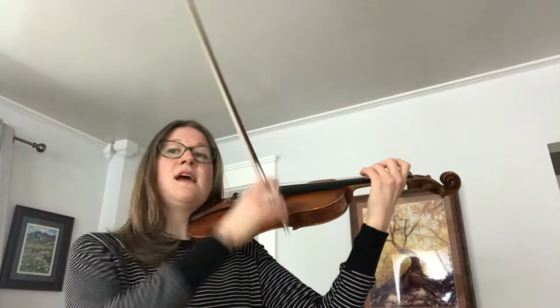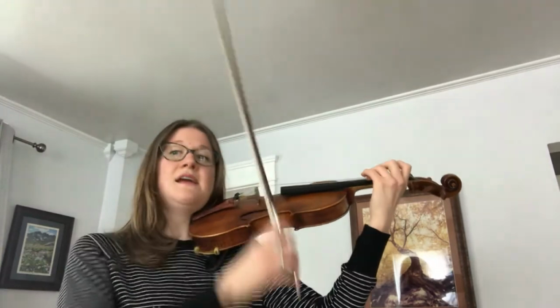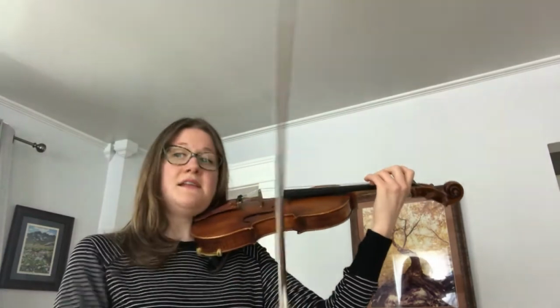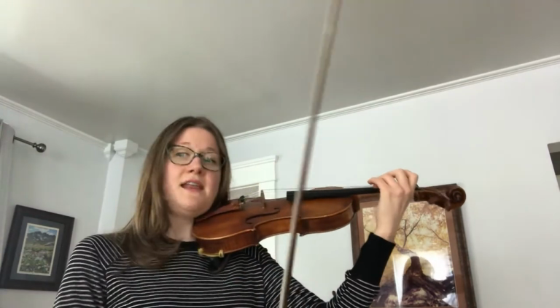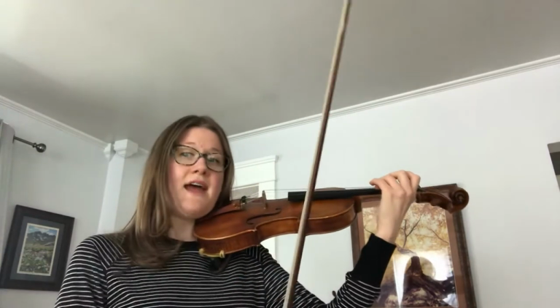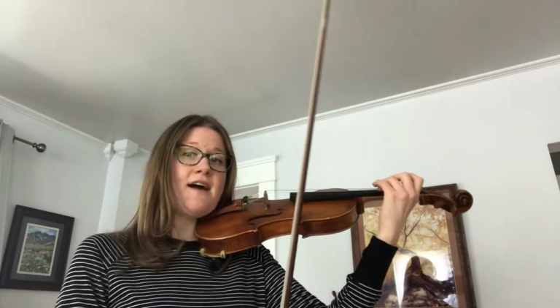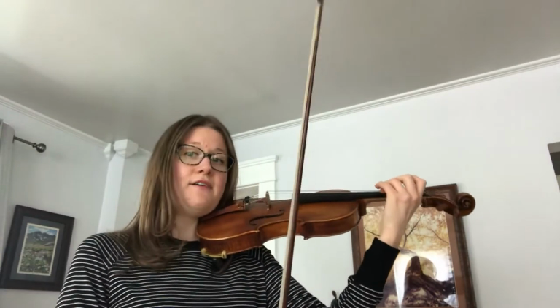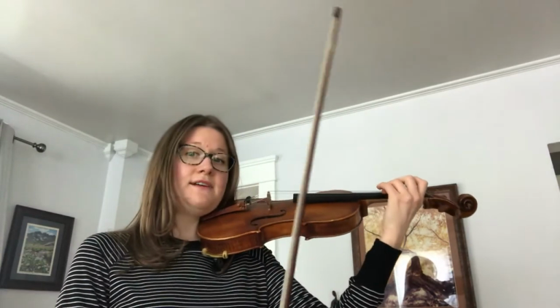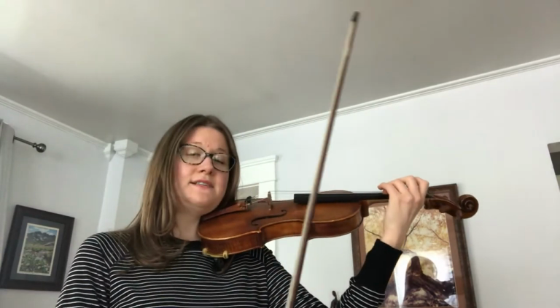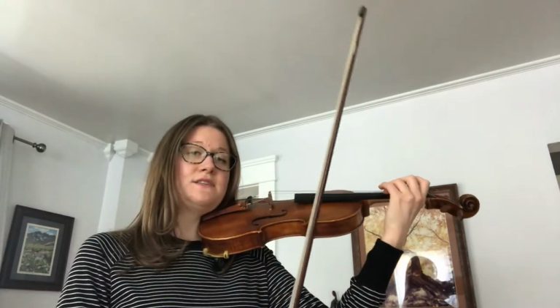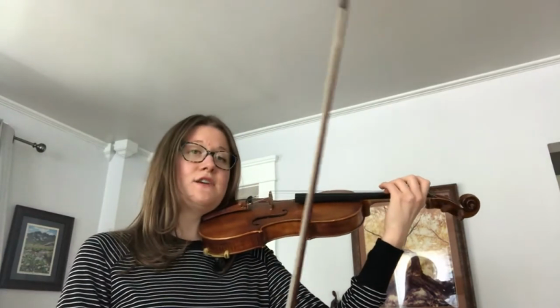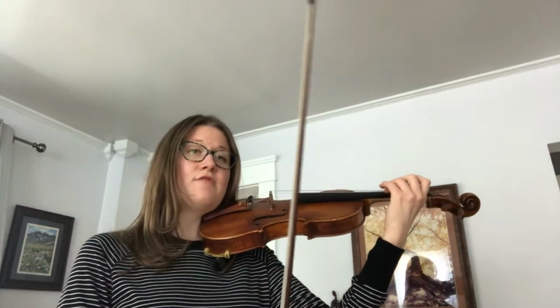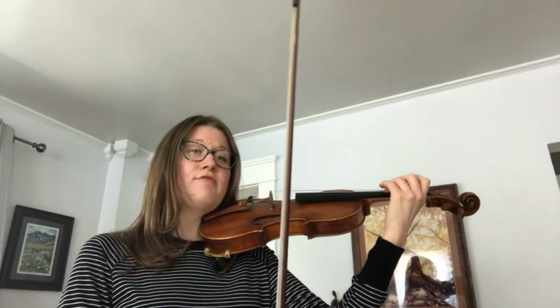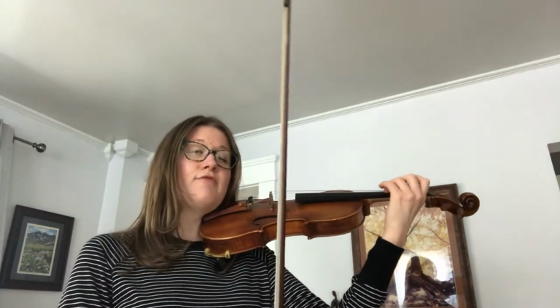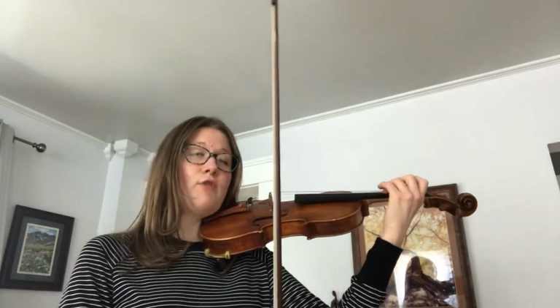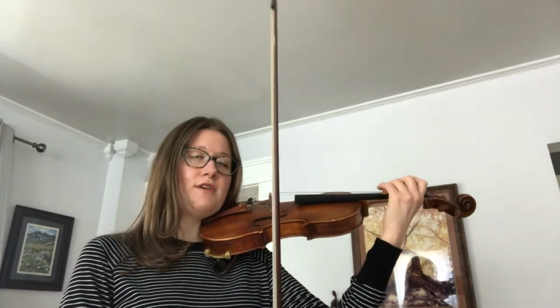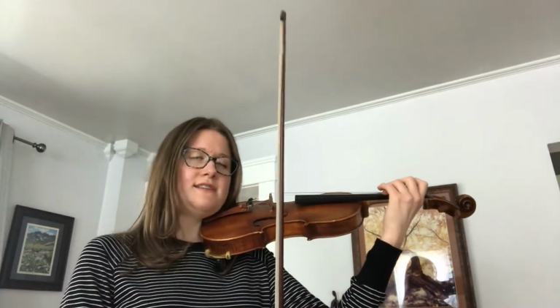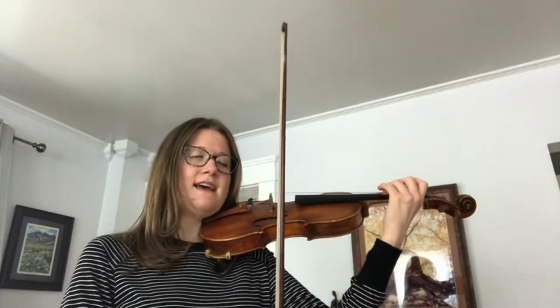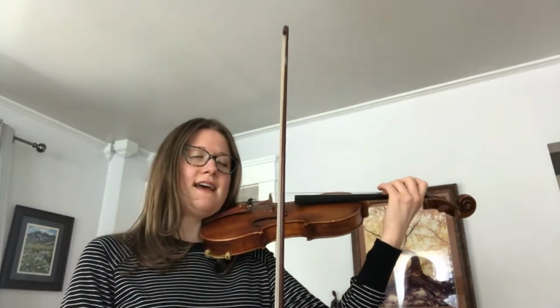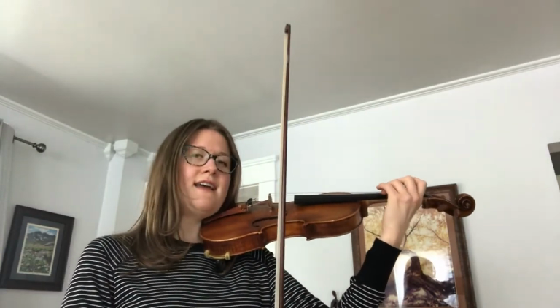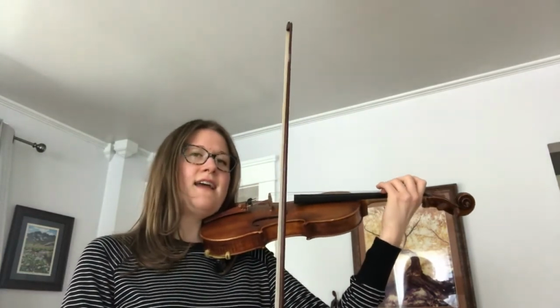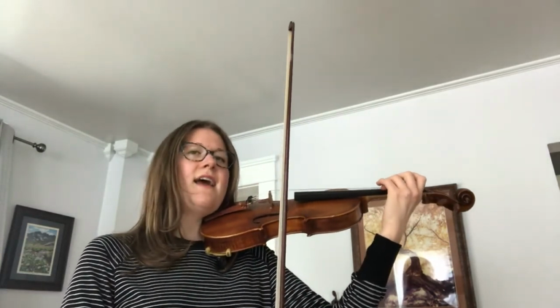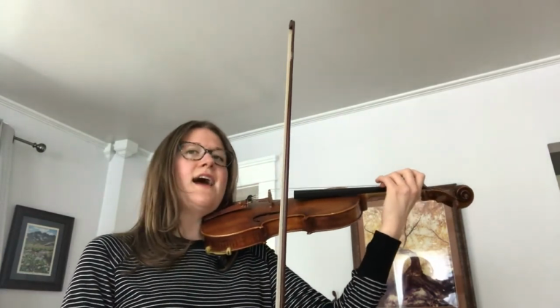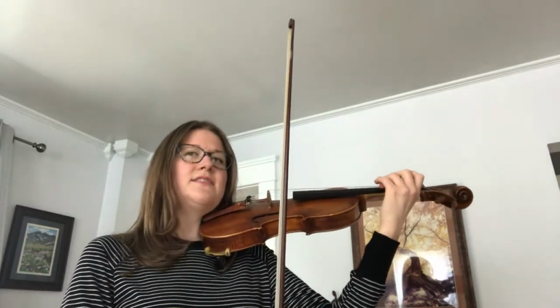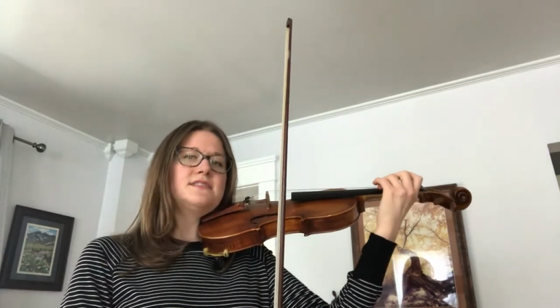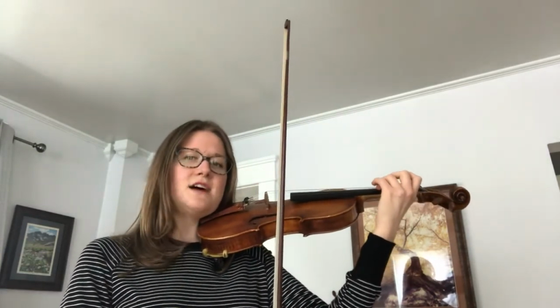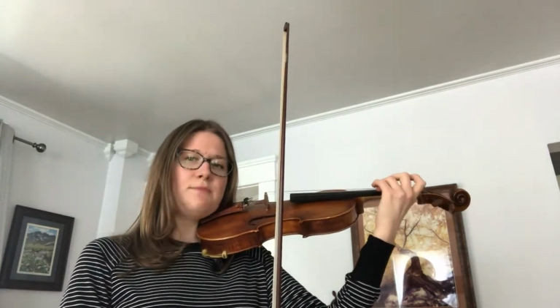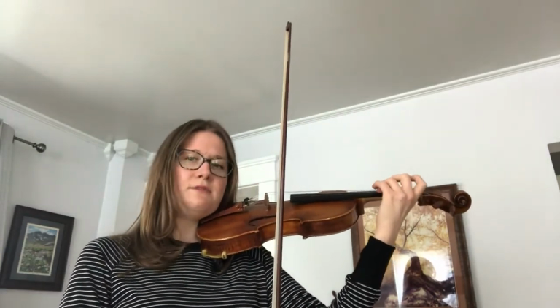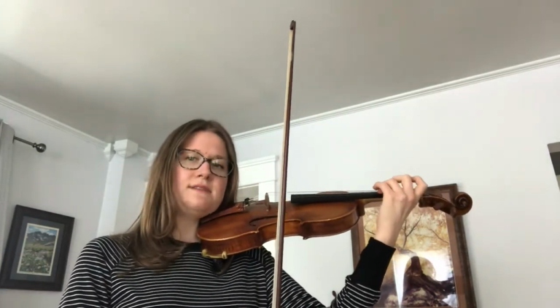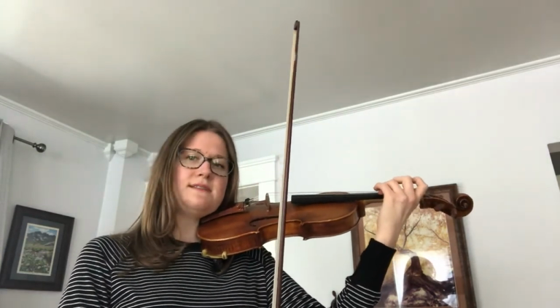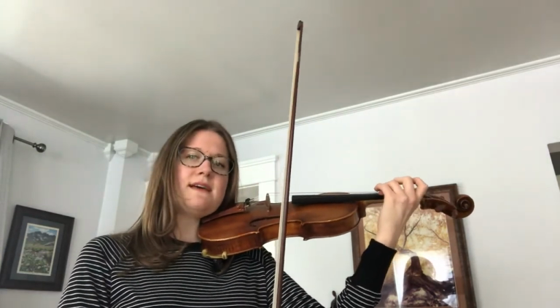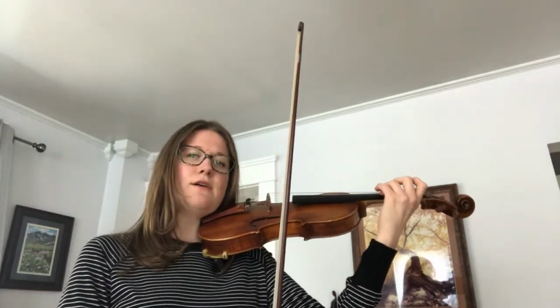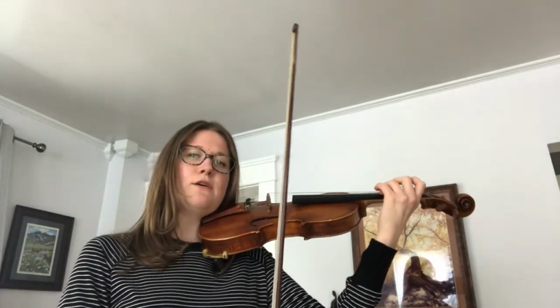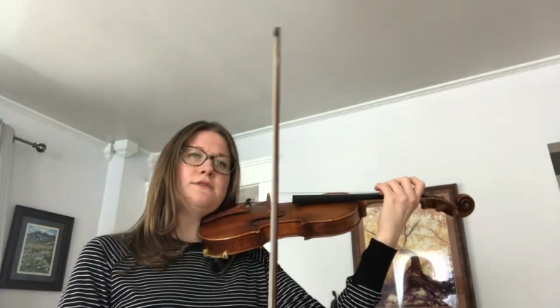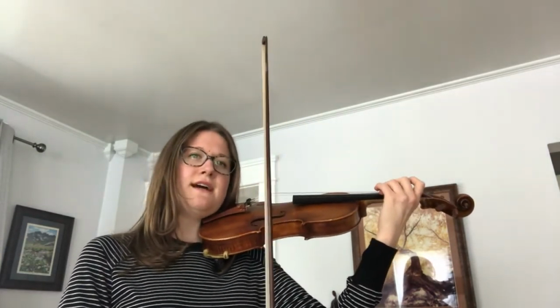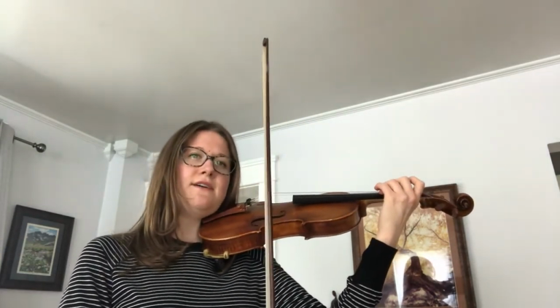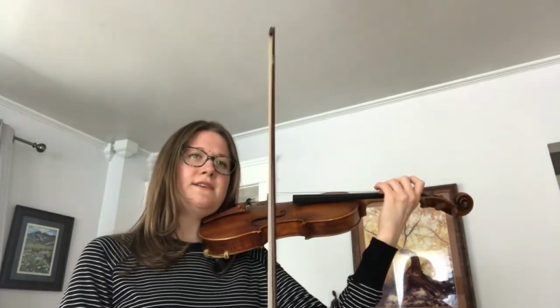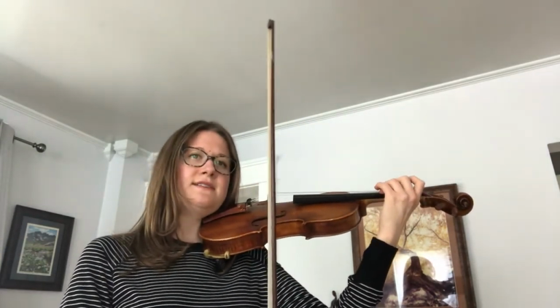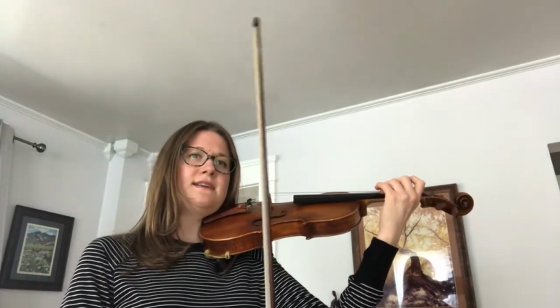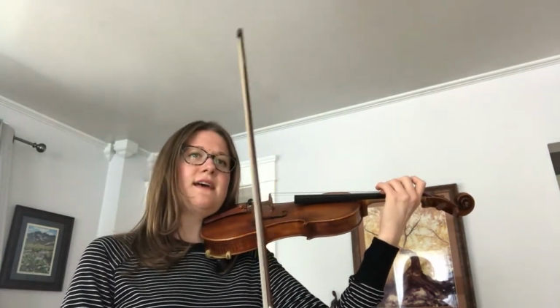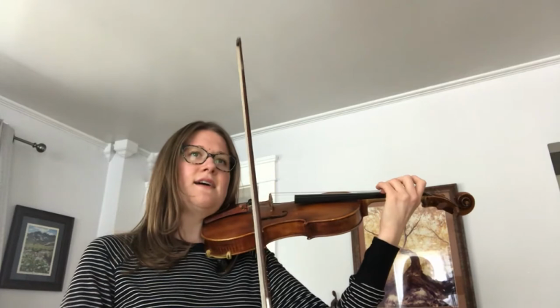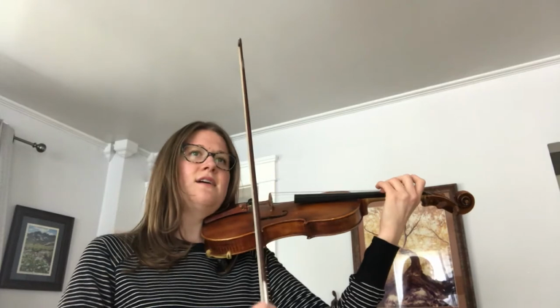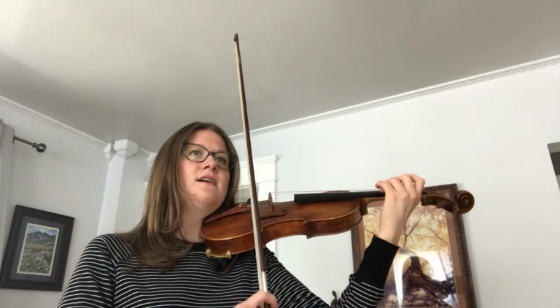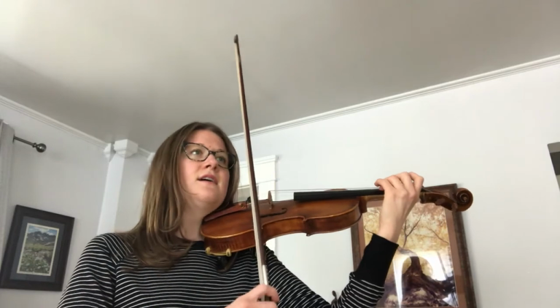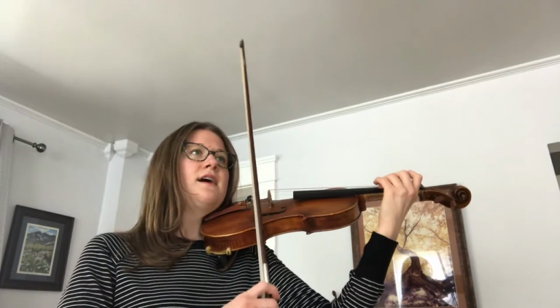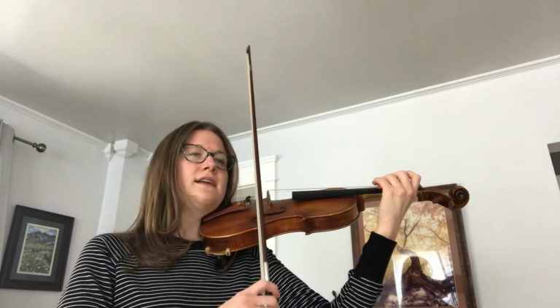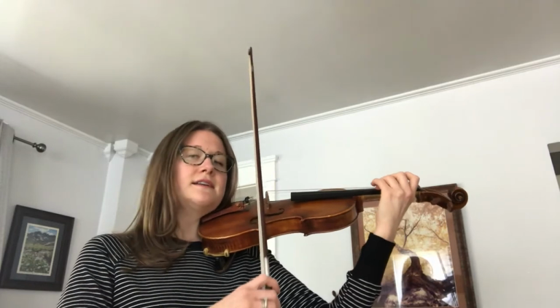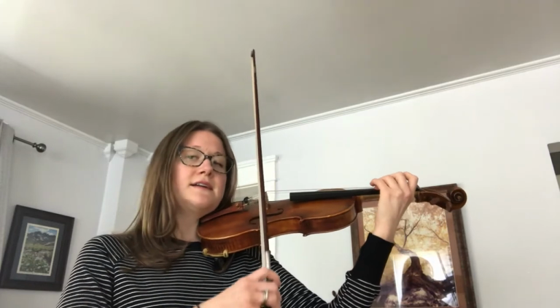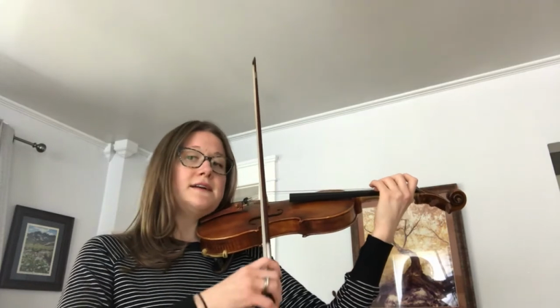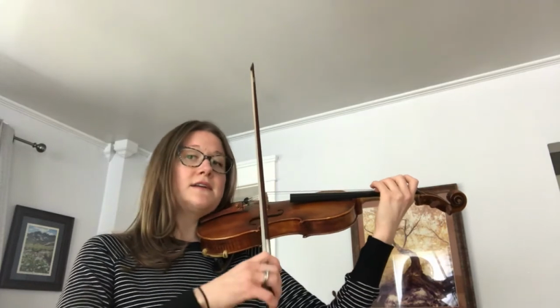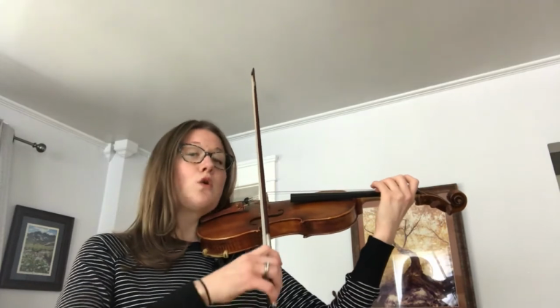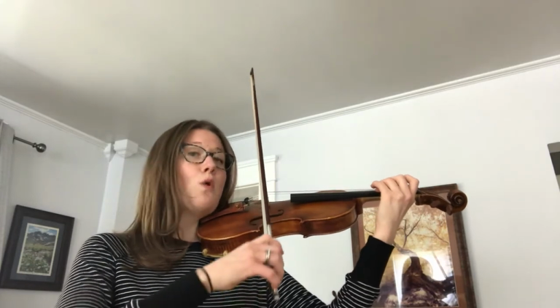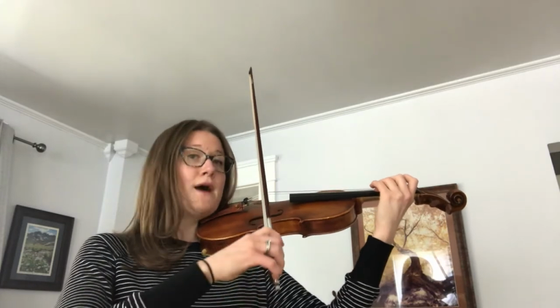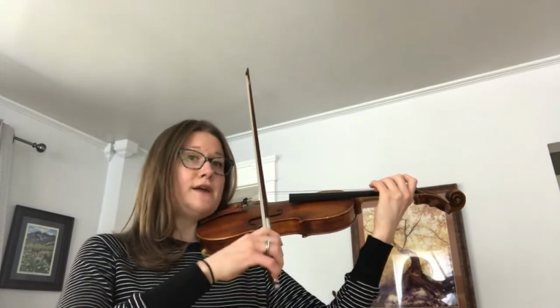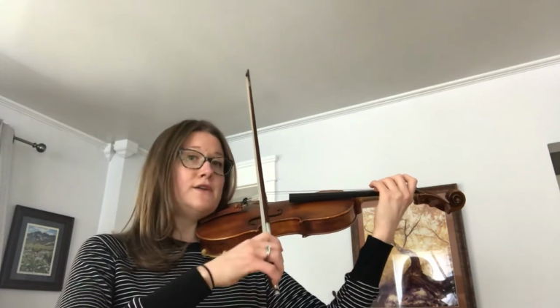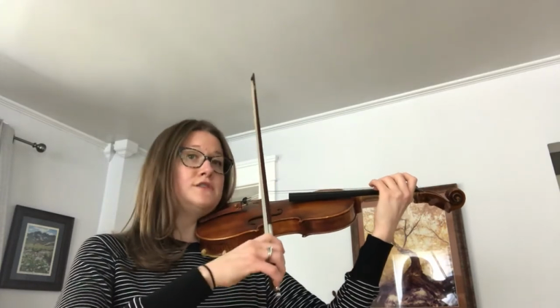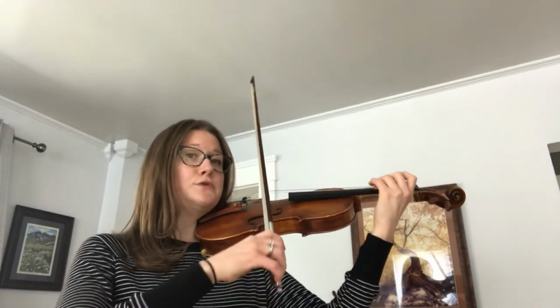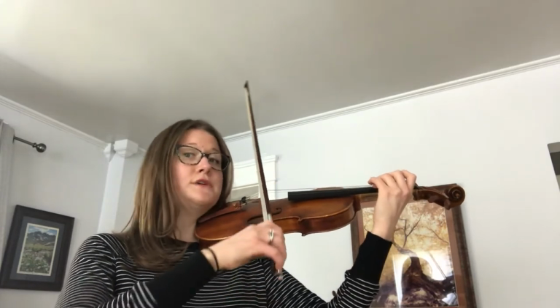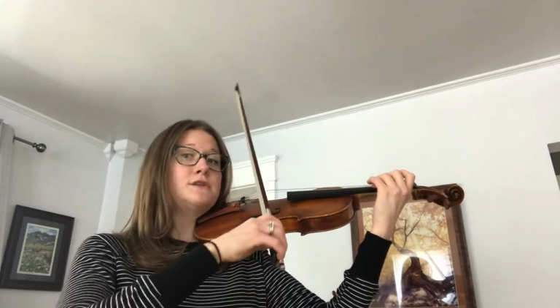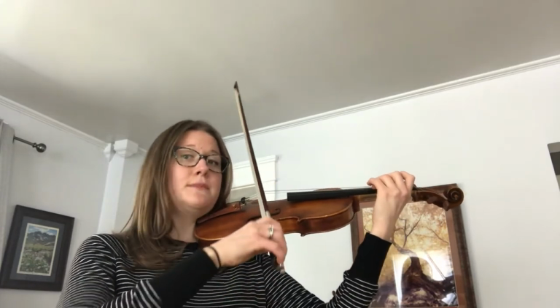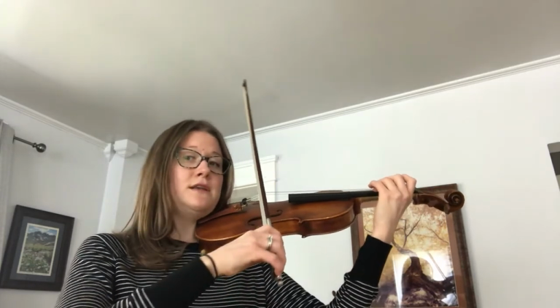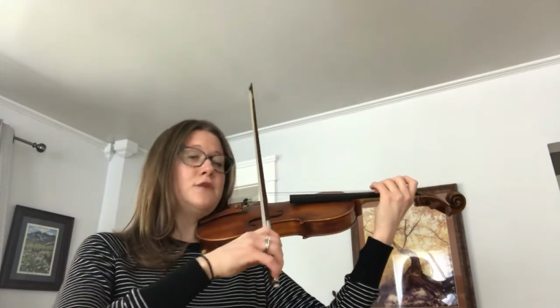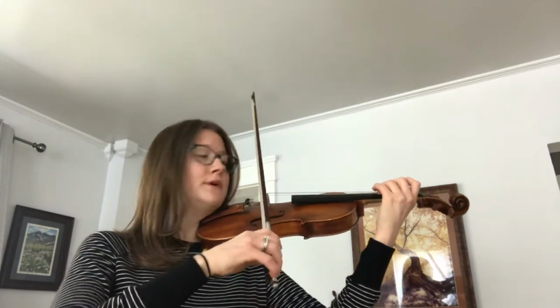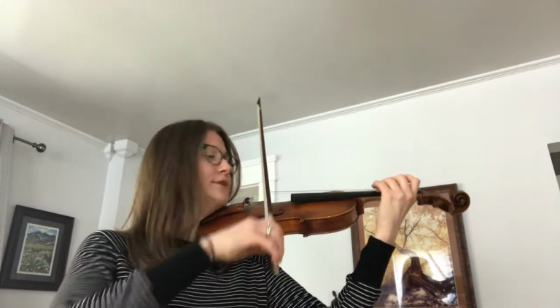Now let's start forte at the top of the scale, go down the scale and get quieter — do a diminuendo.